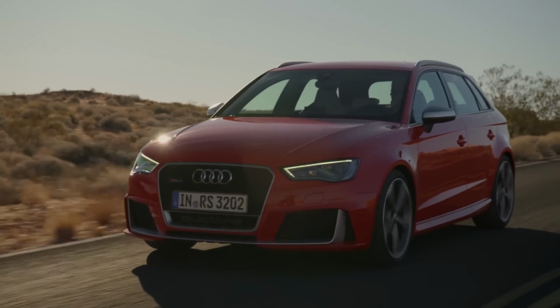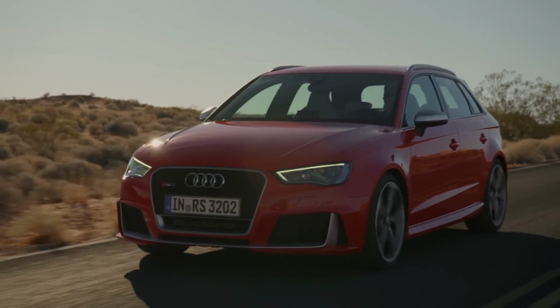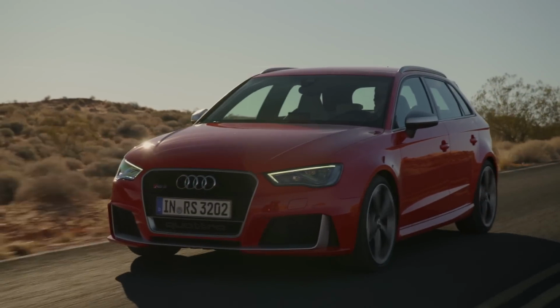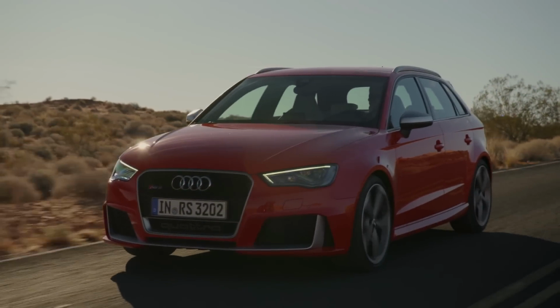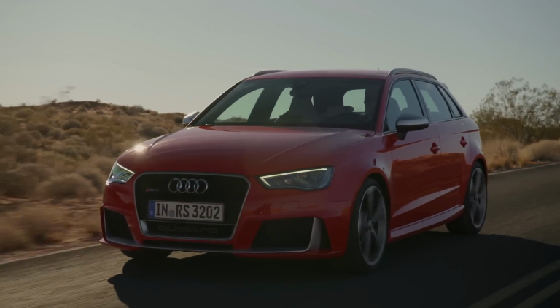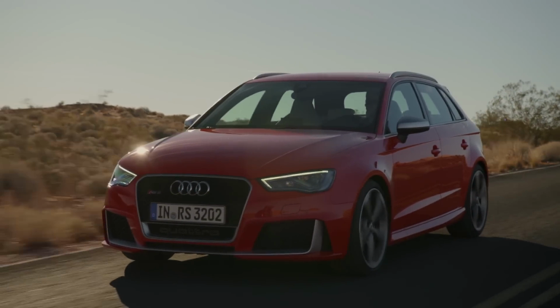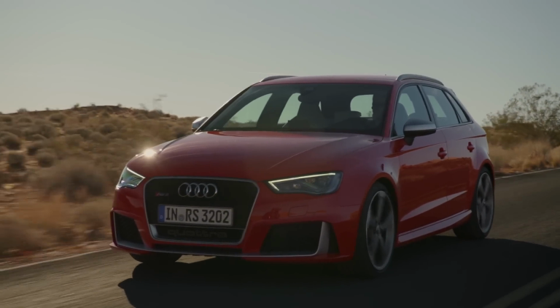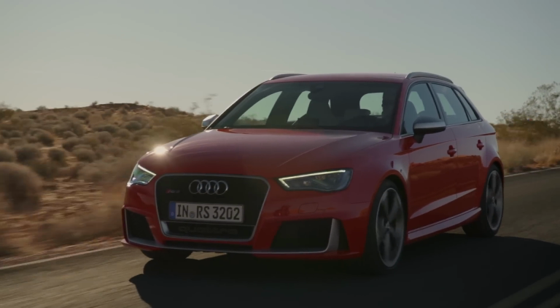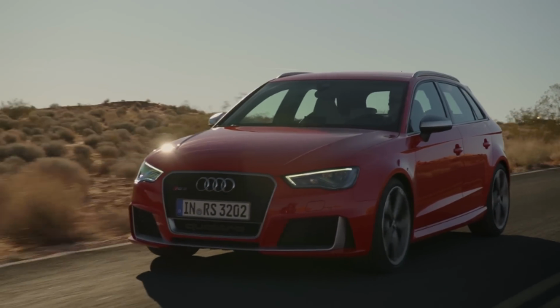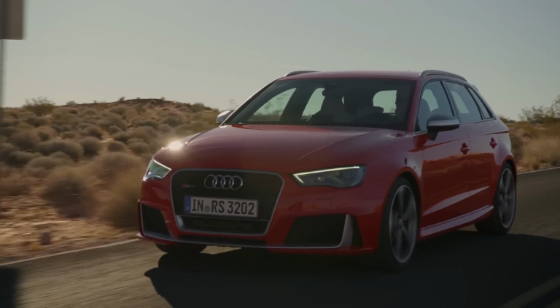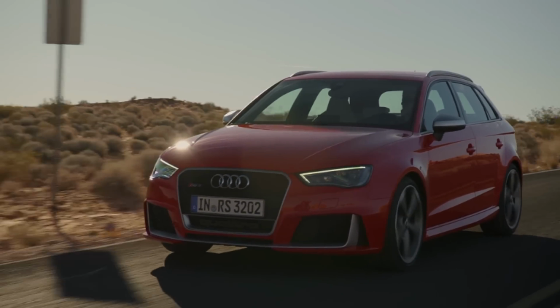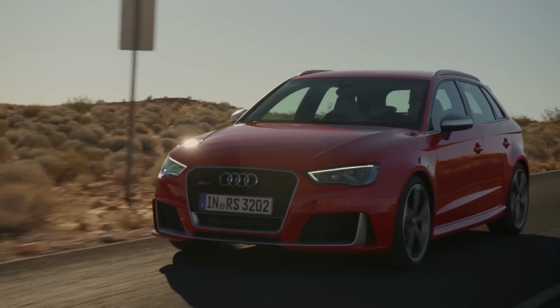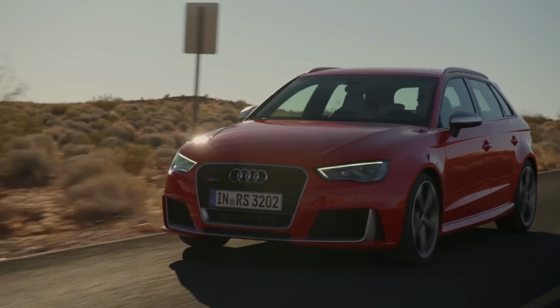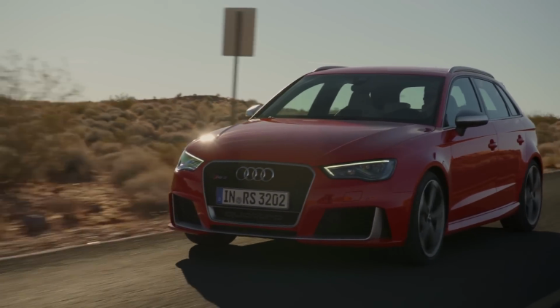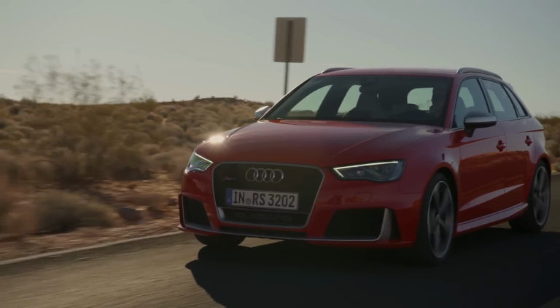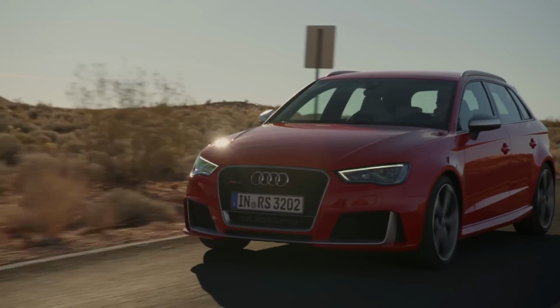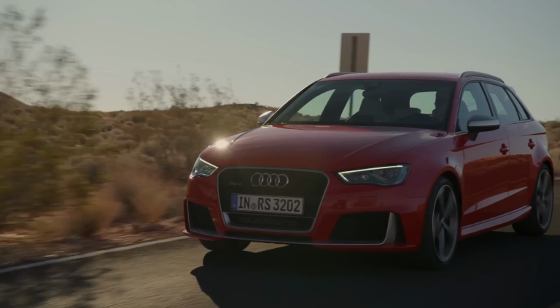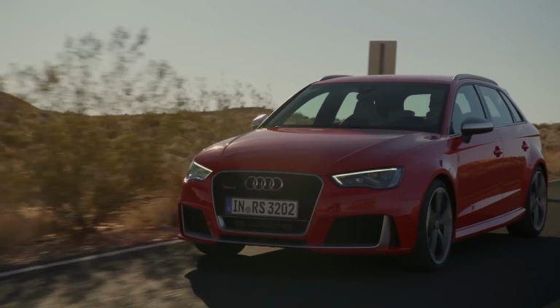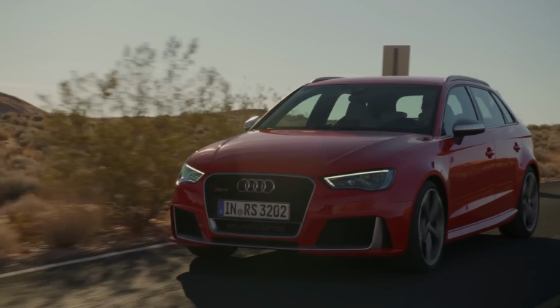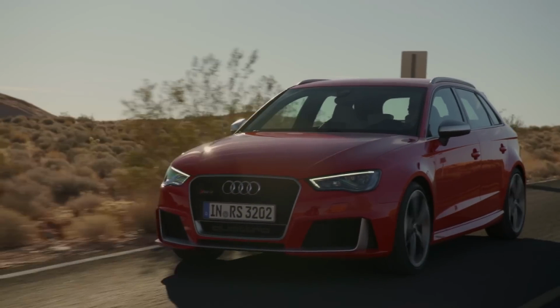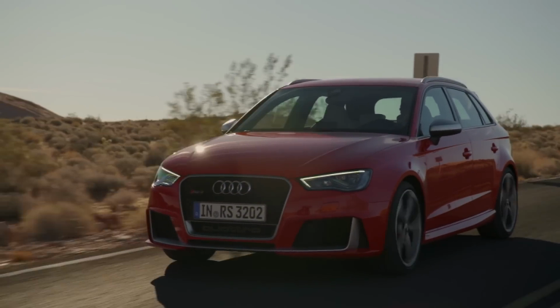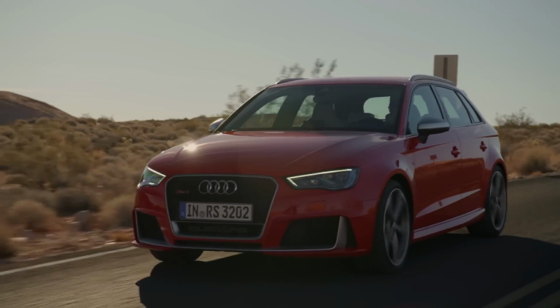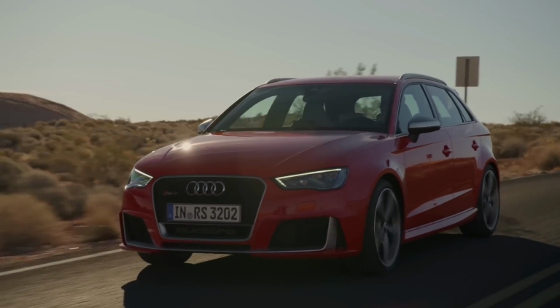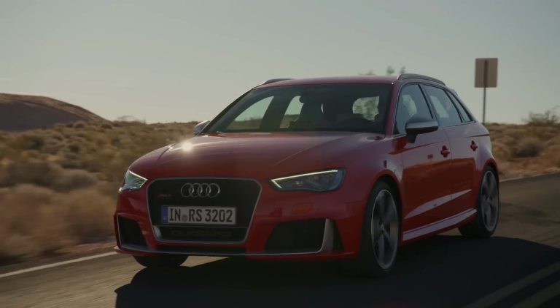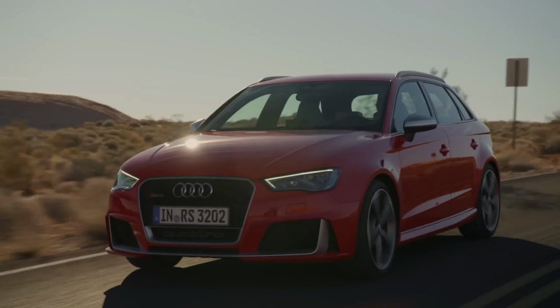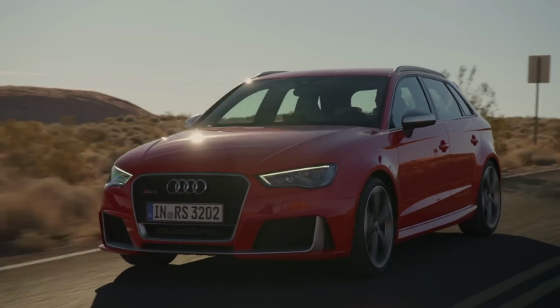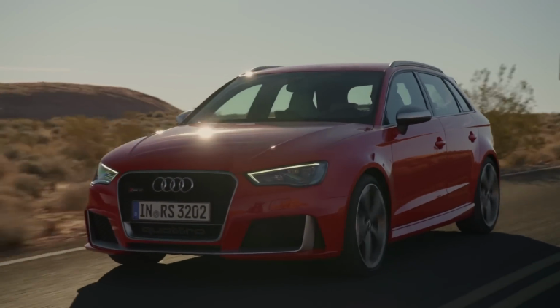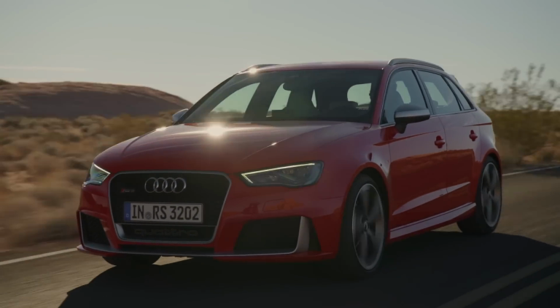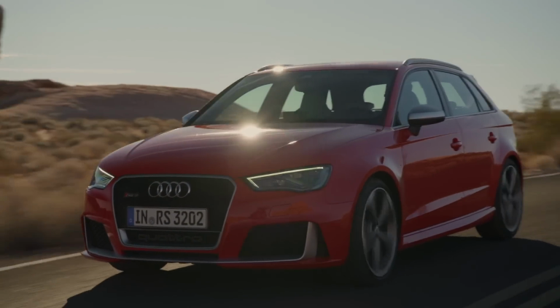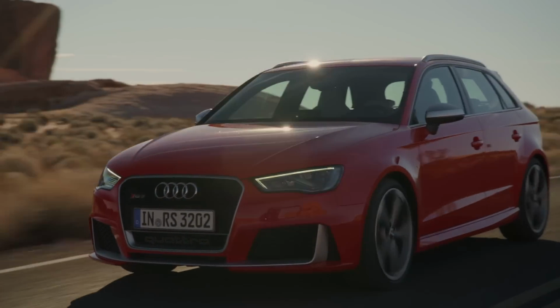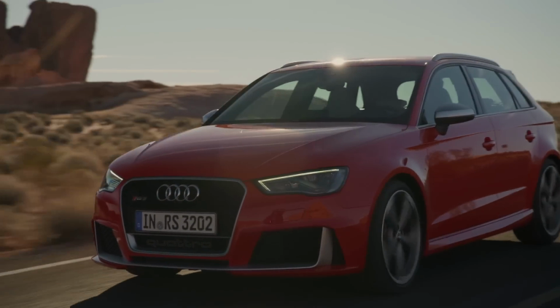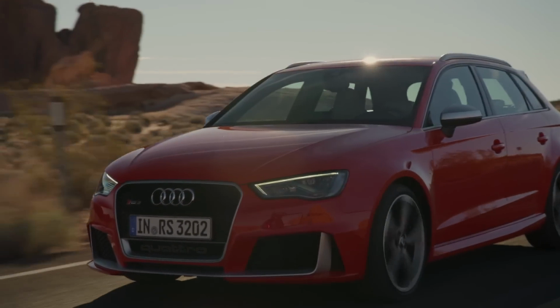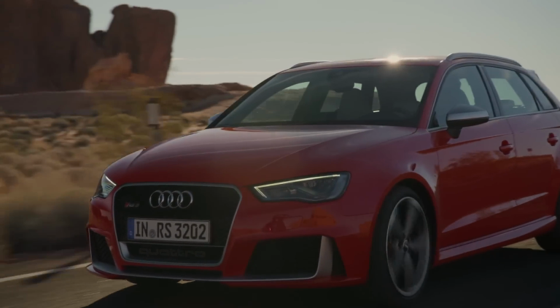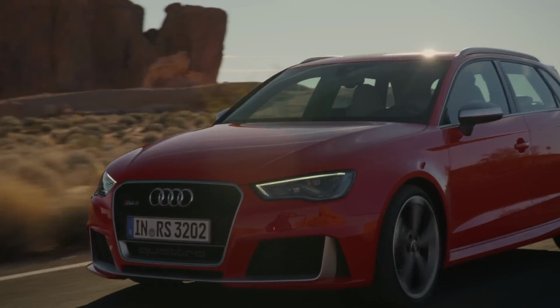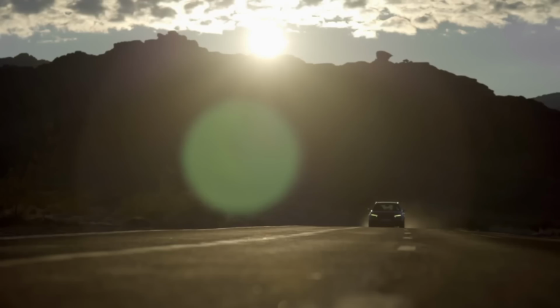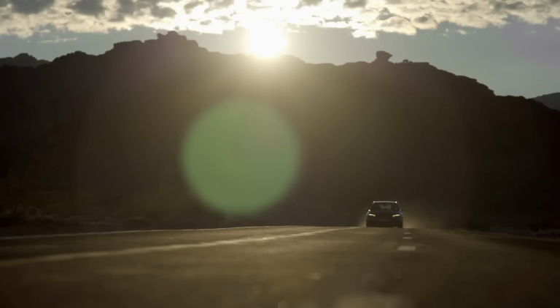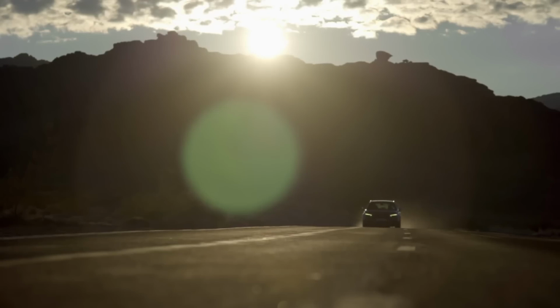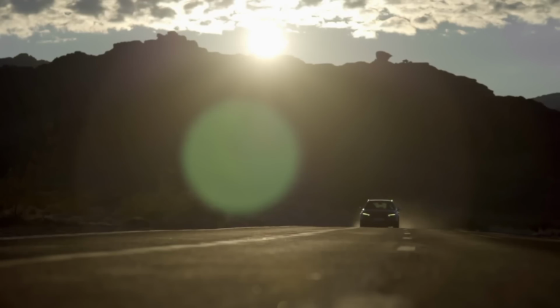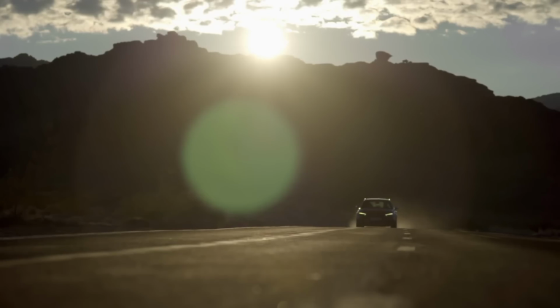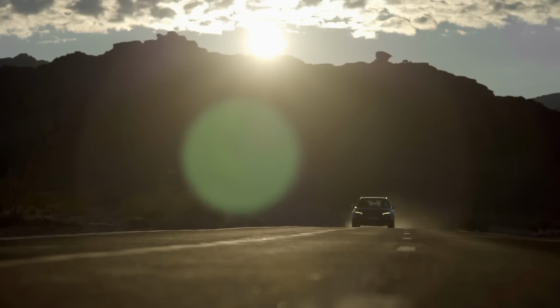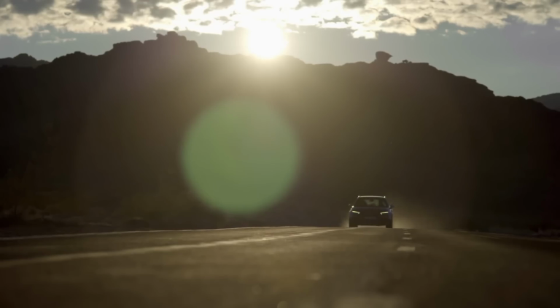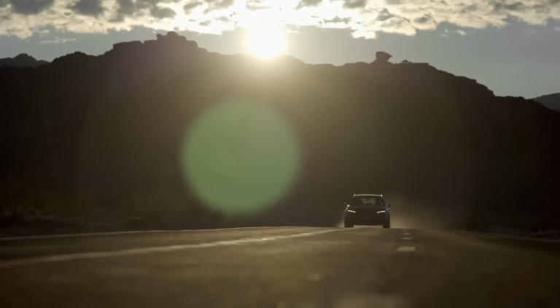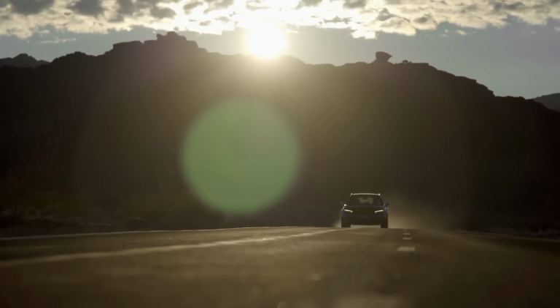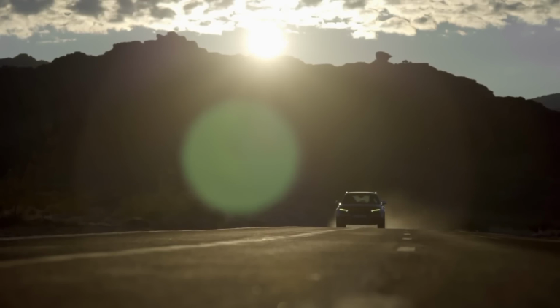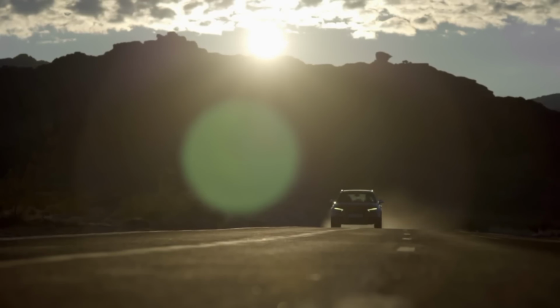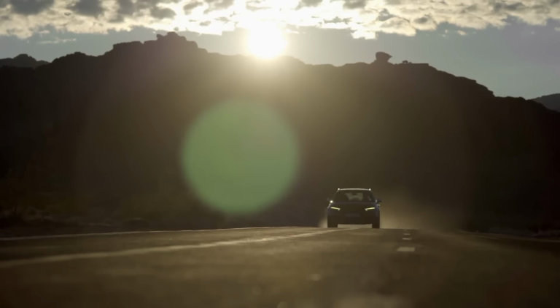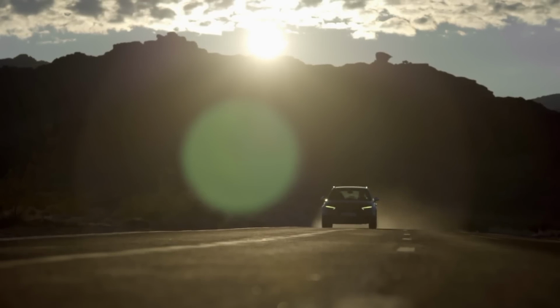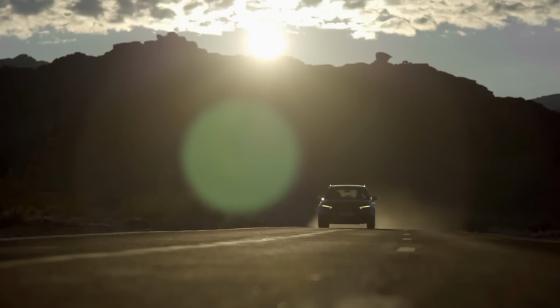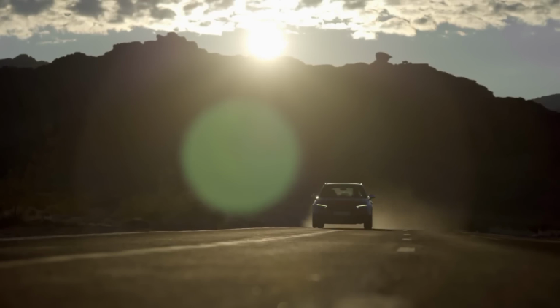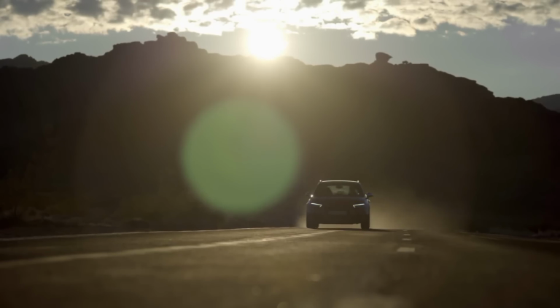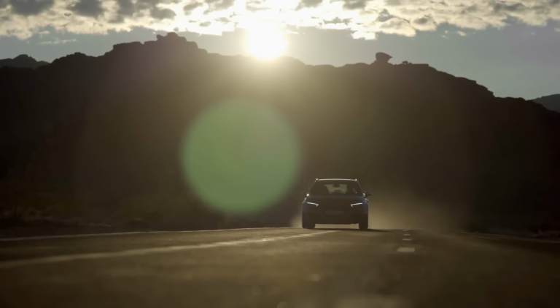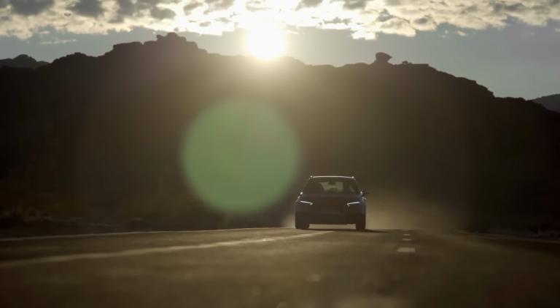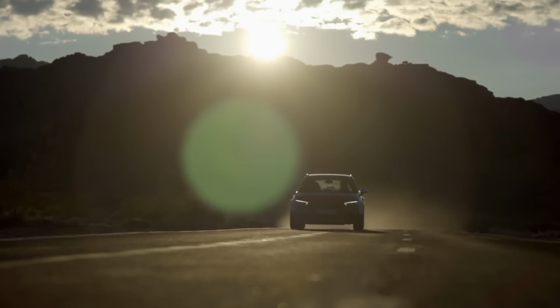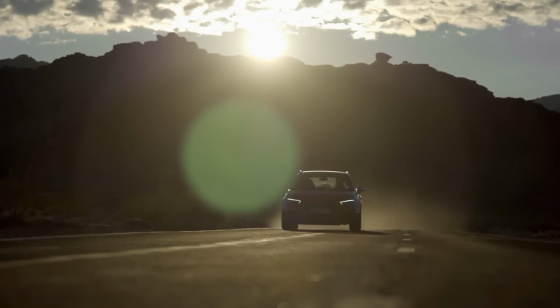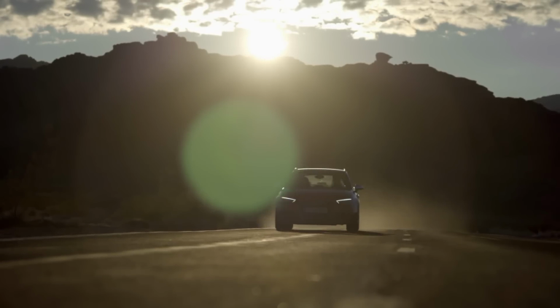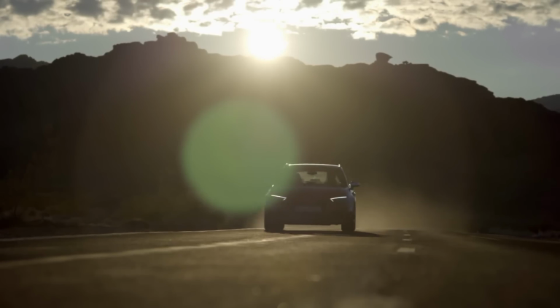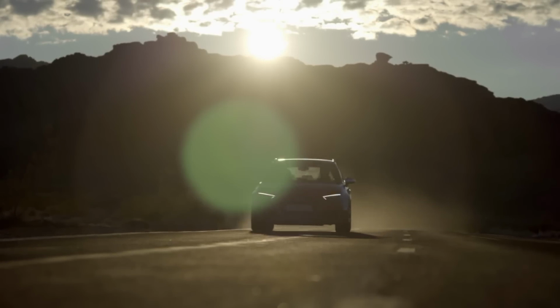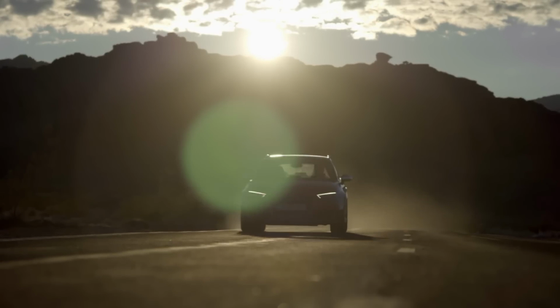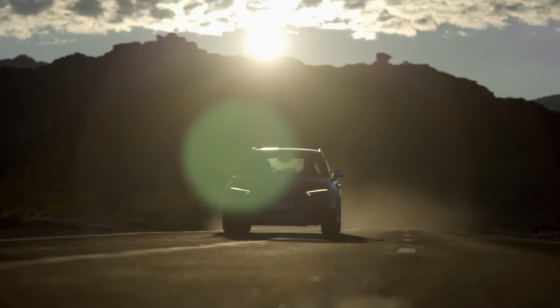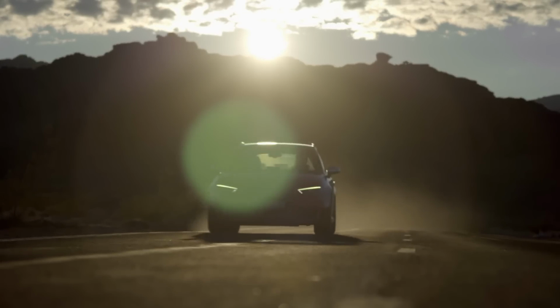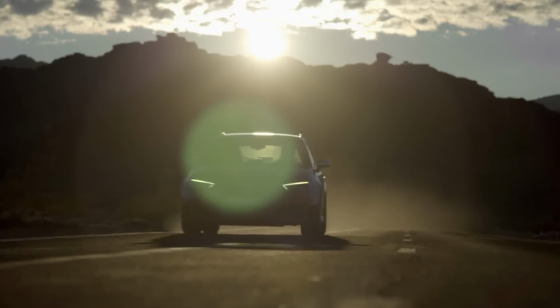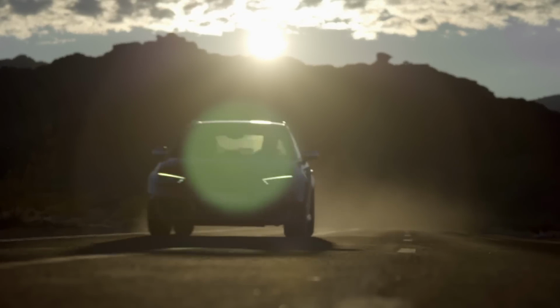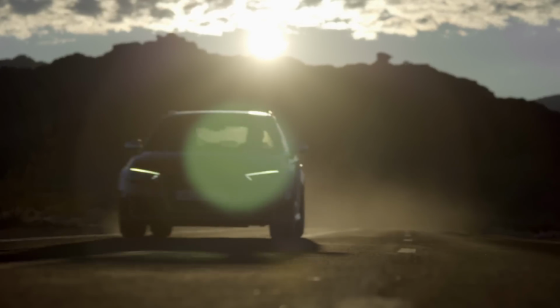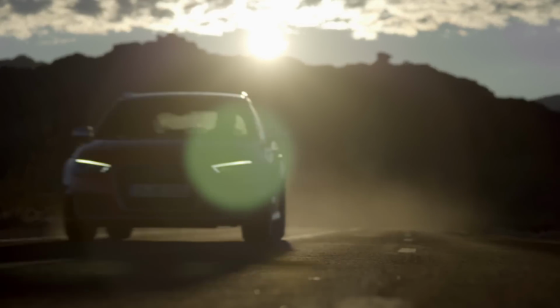Continuing our RS vs series, we have the Audi RS3, a car that will be a chief rival for the Ford.